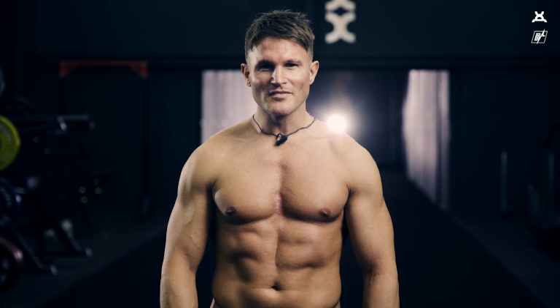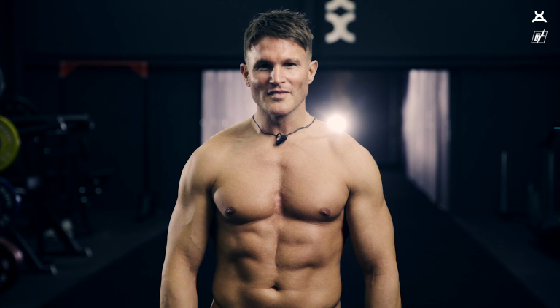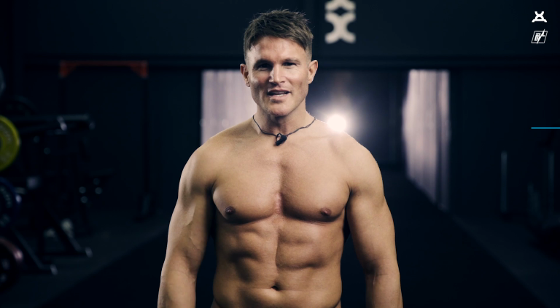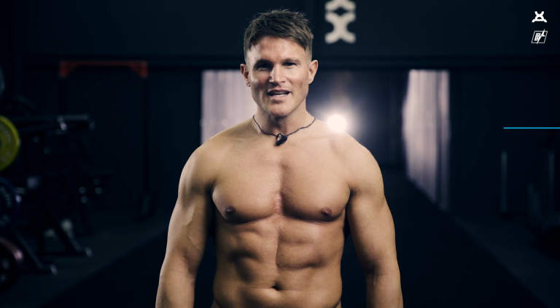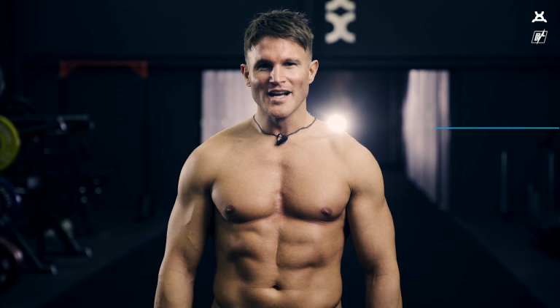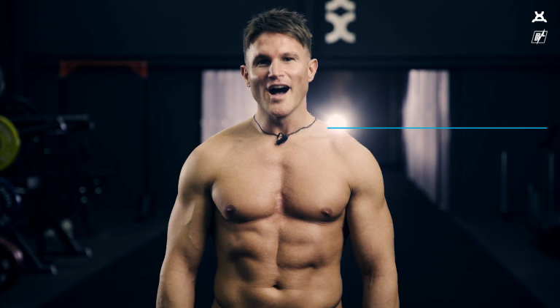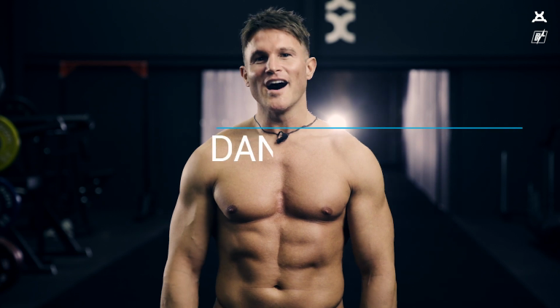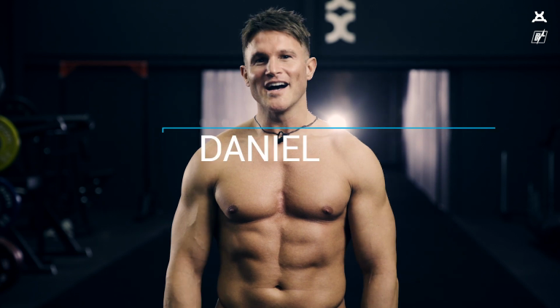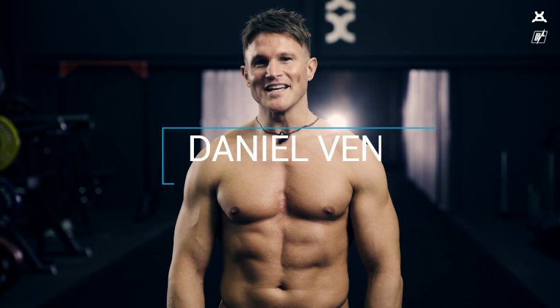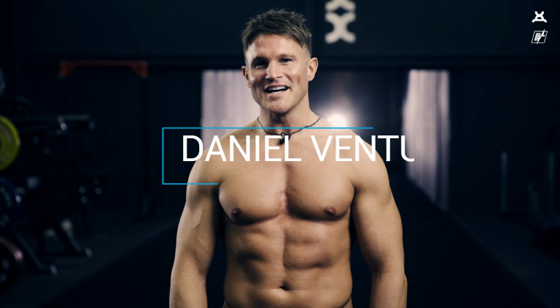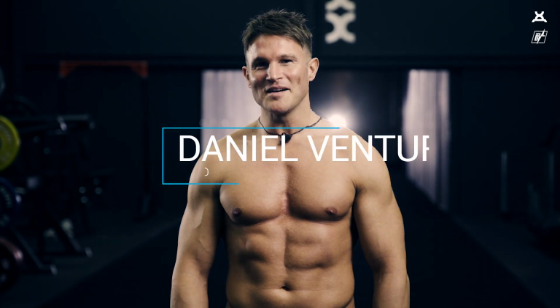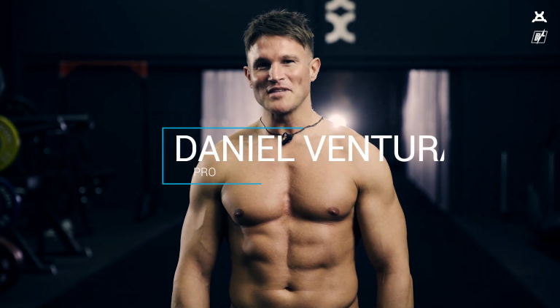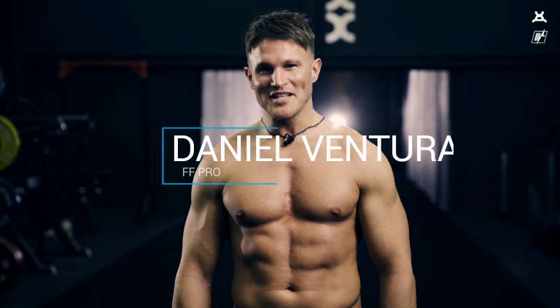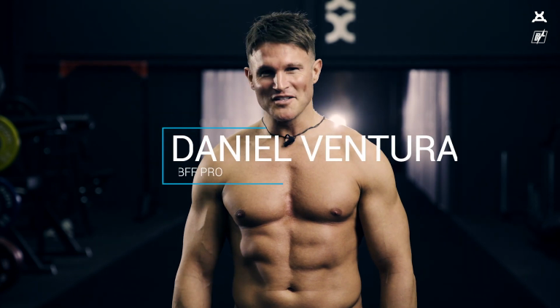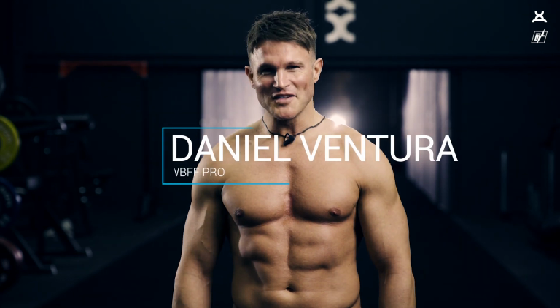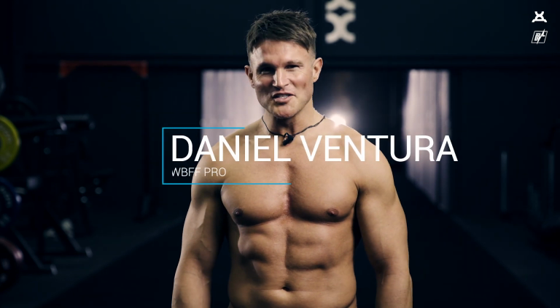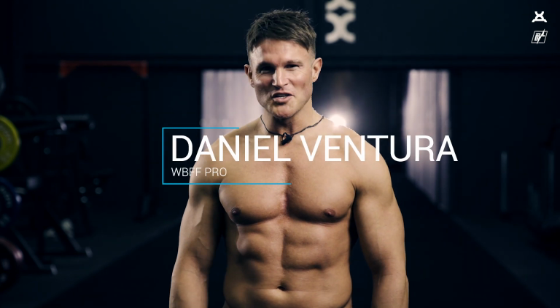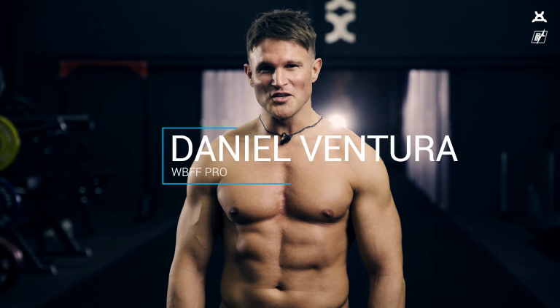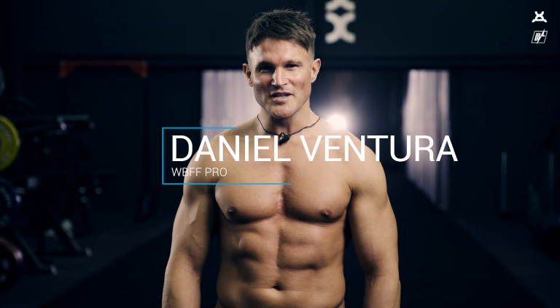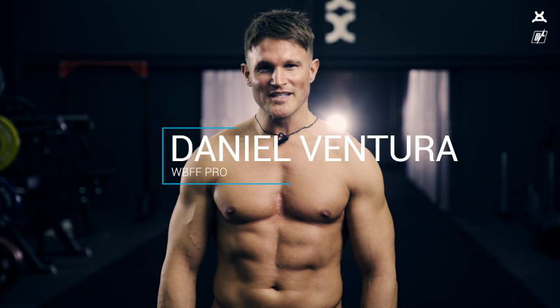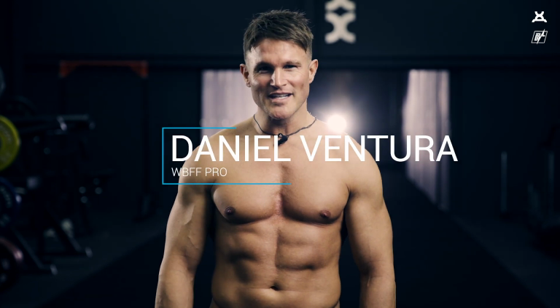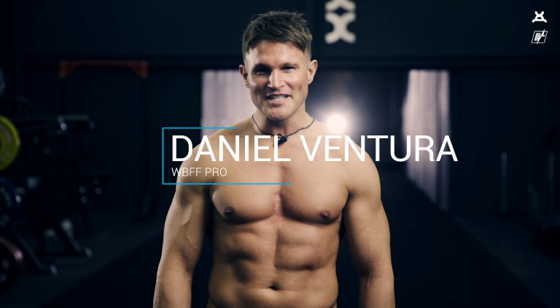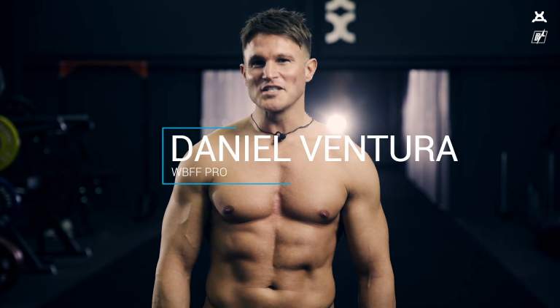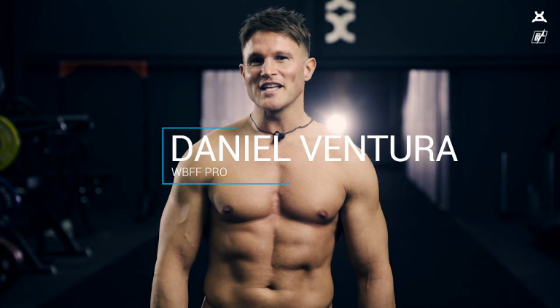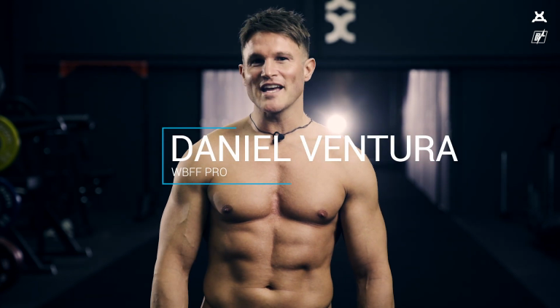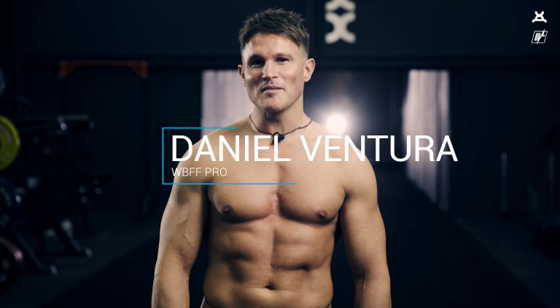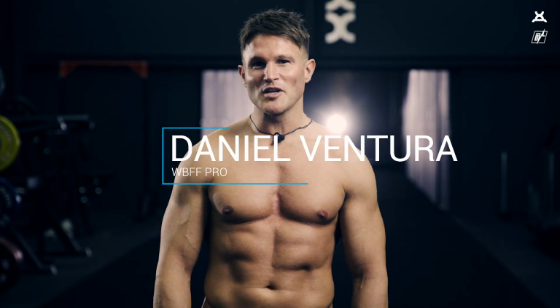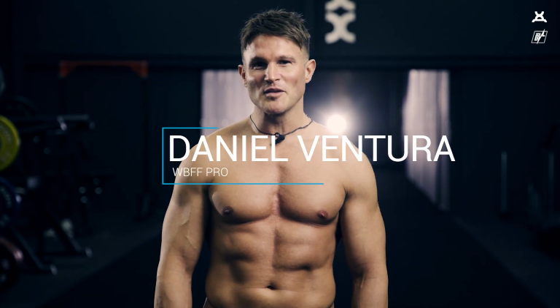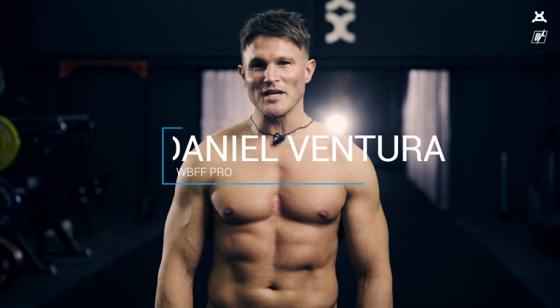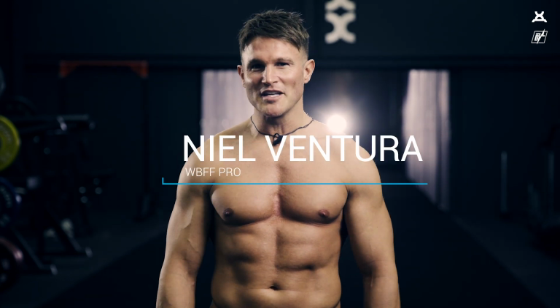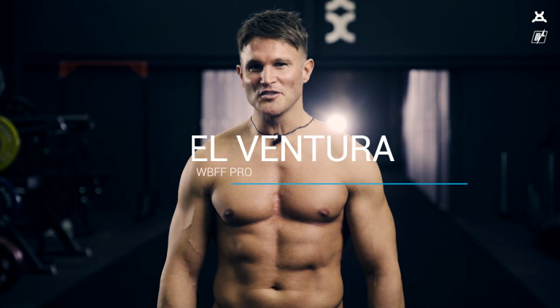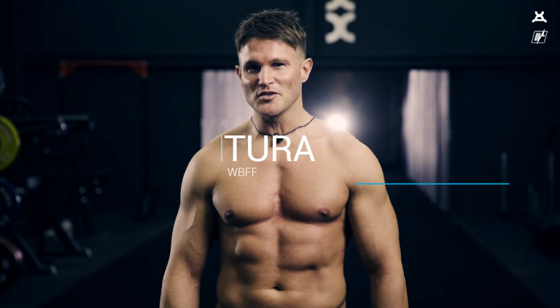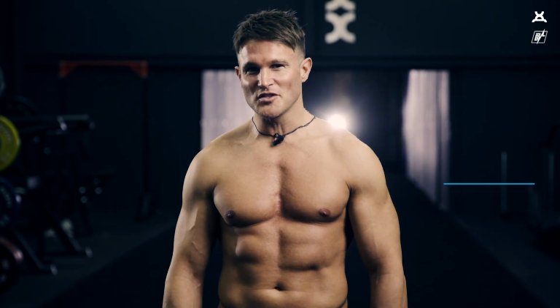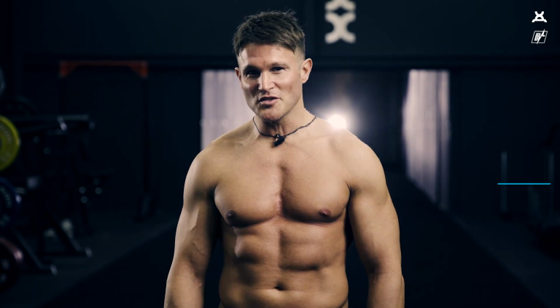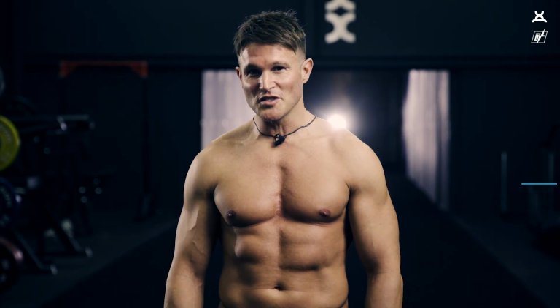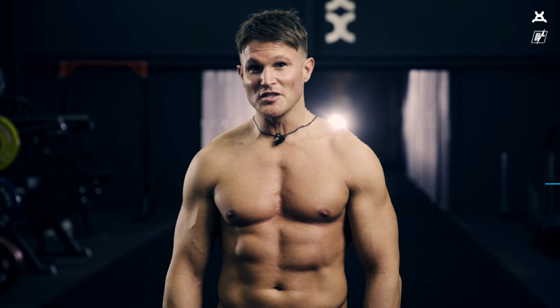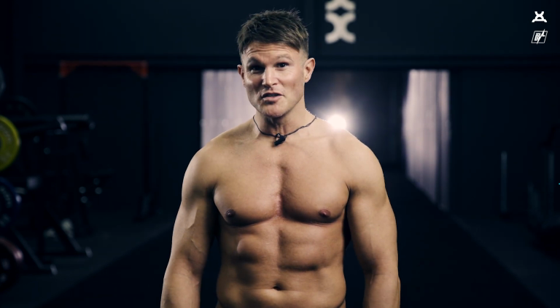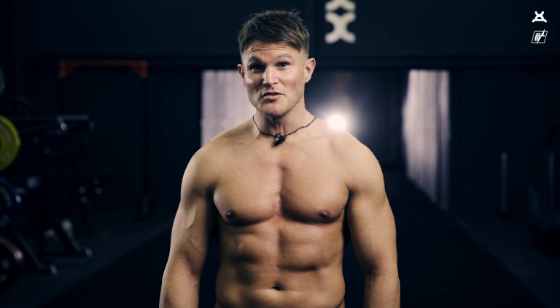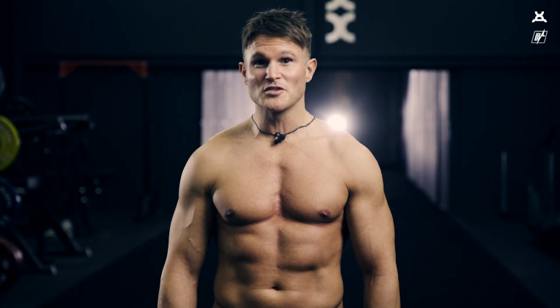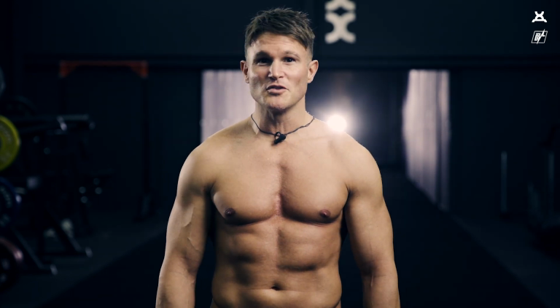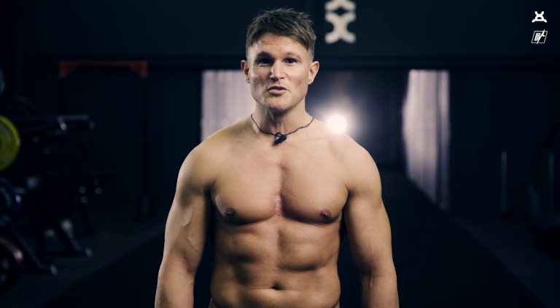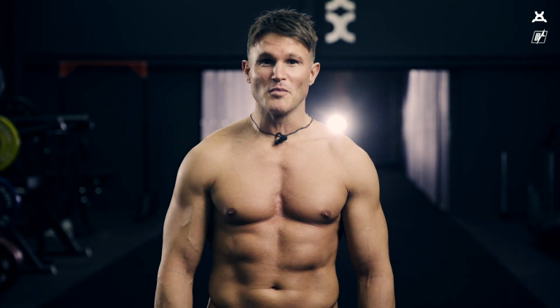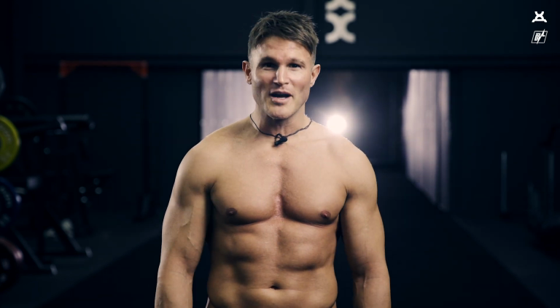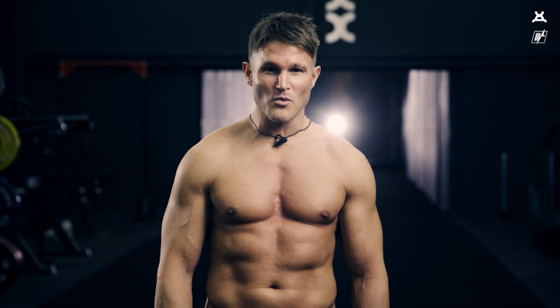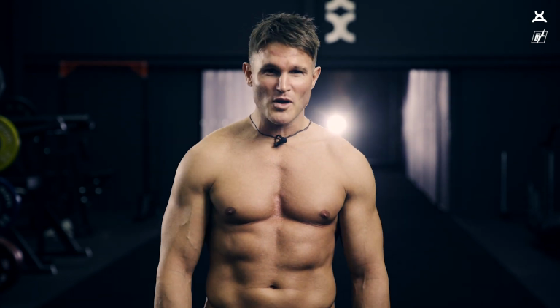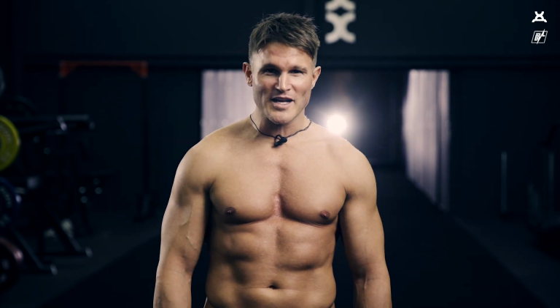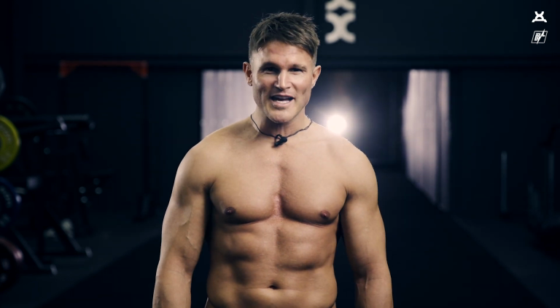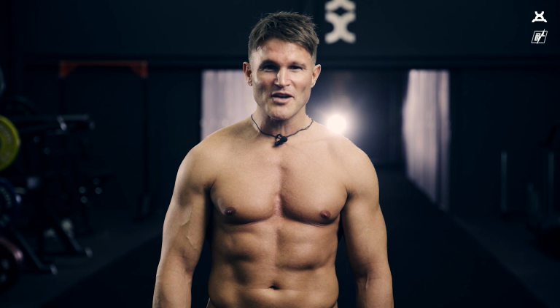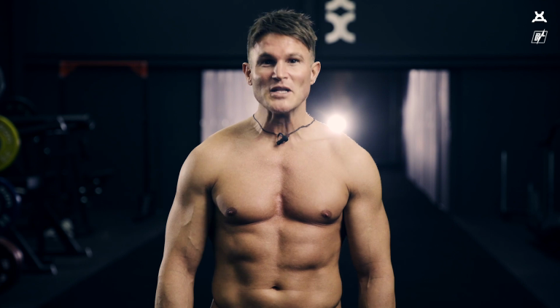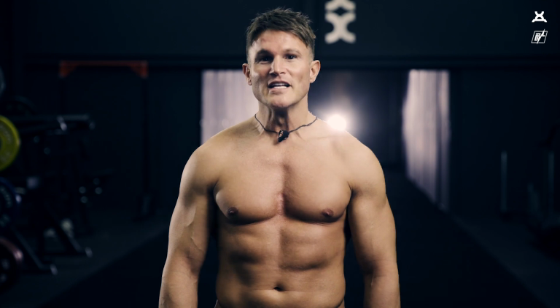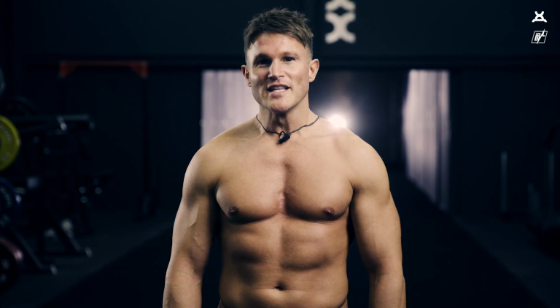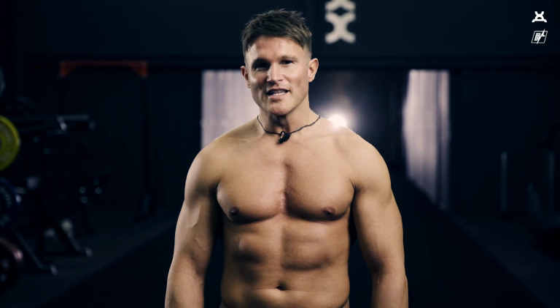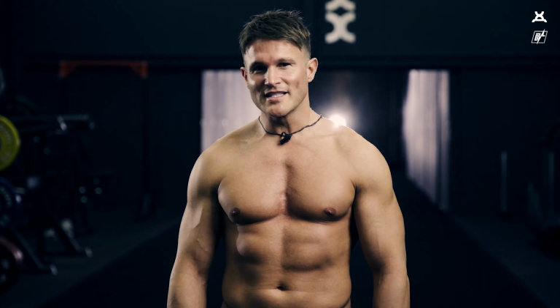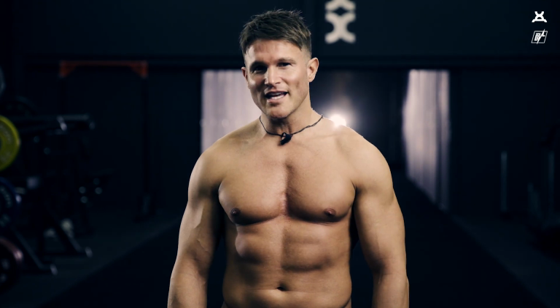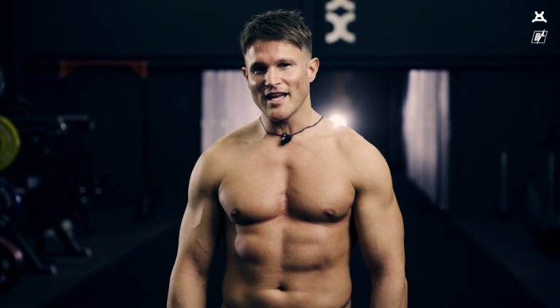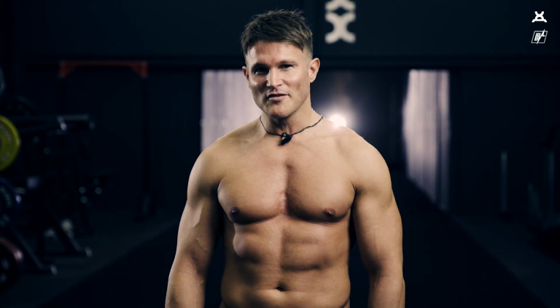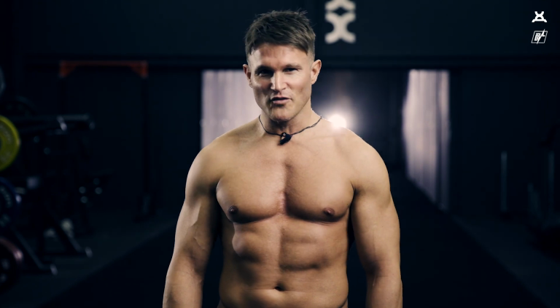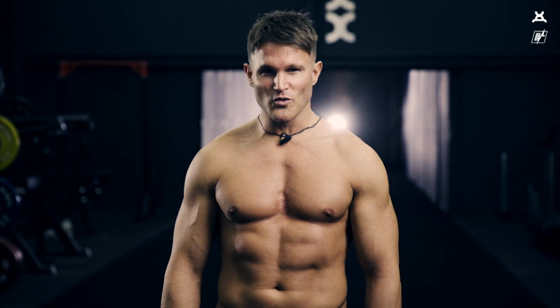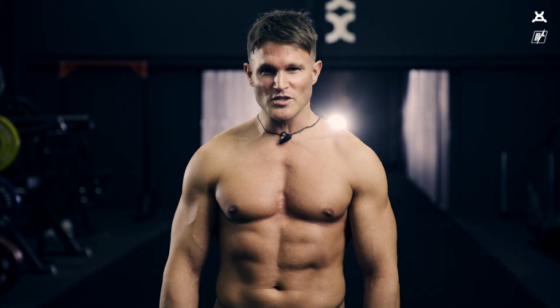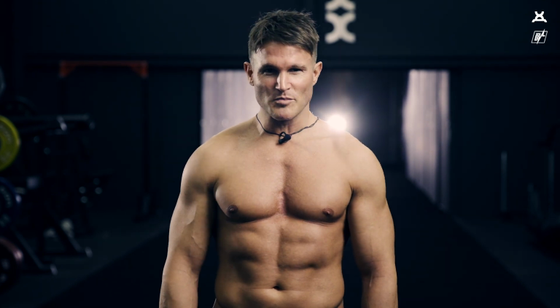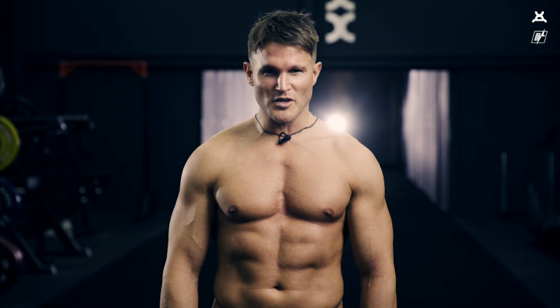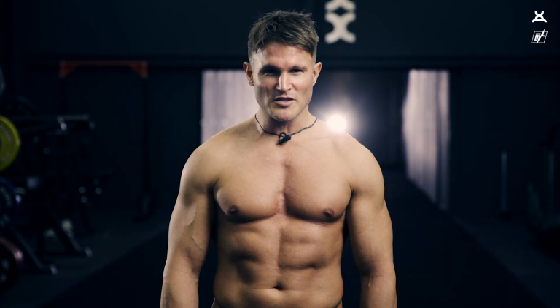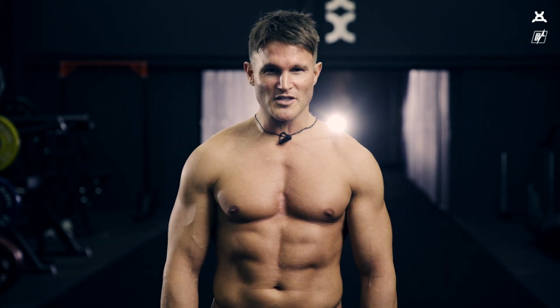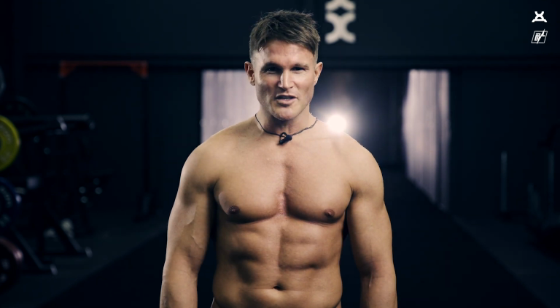Hi, I'm Daniel Ventura and today I'm going to be introducing you to my workout, the 1040 Protocol.